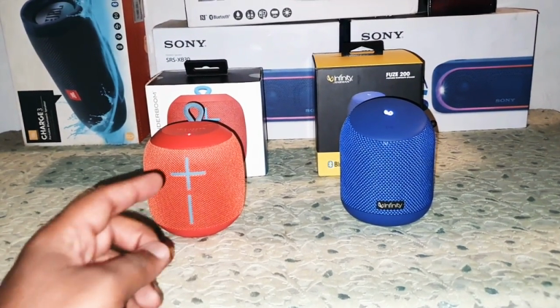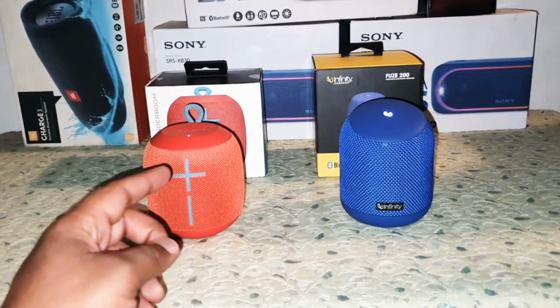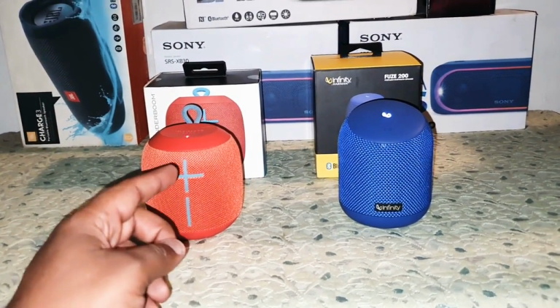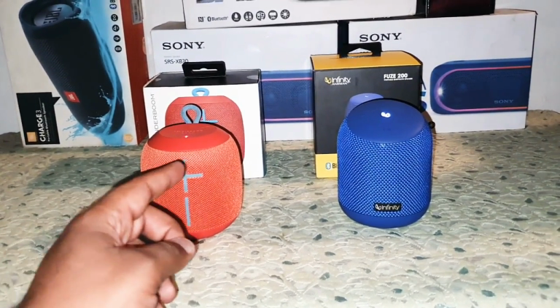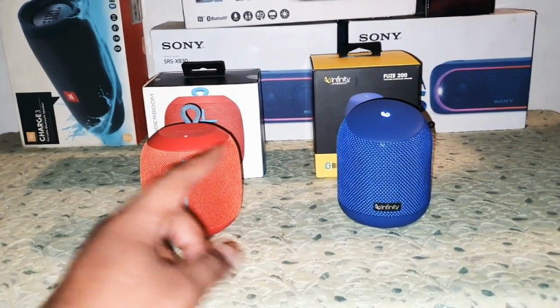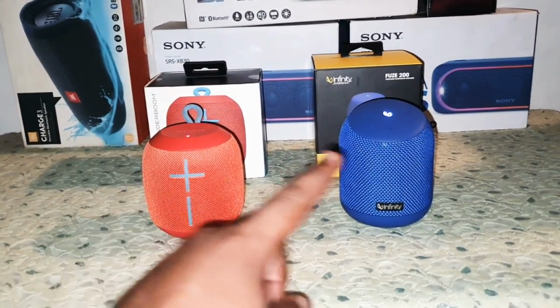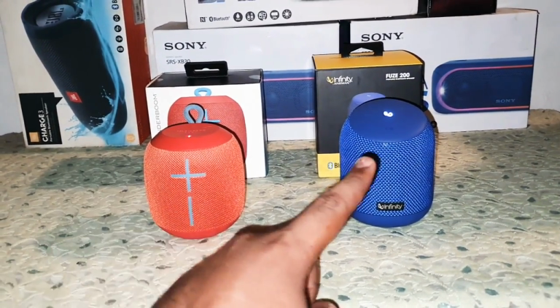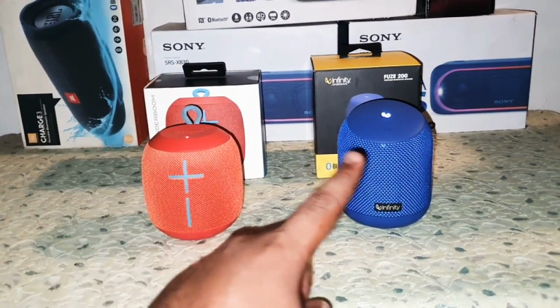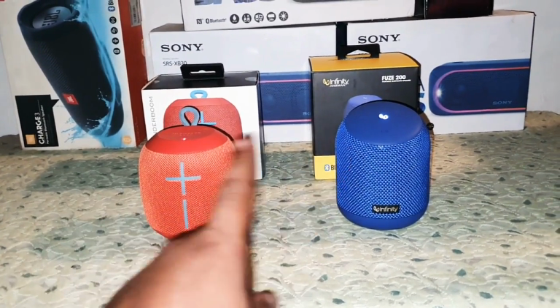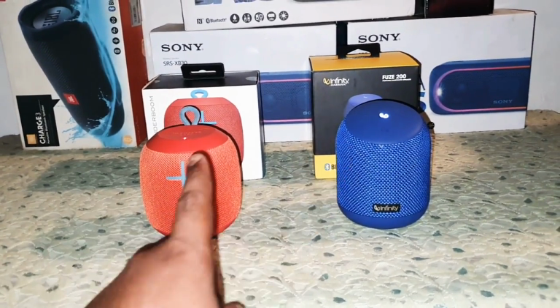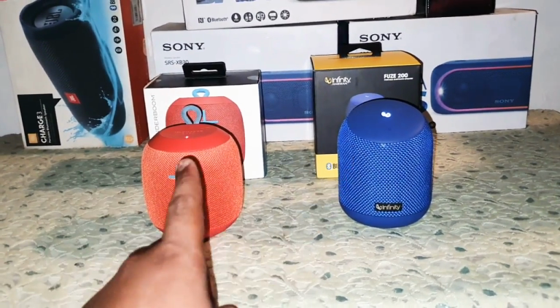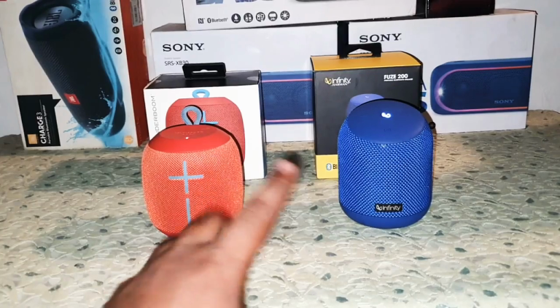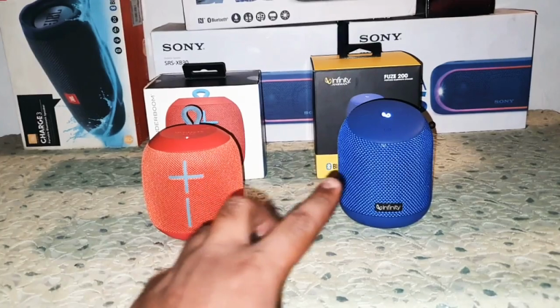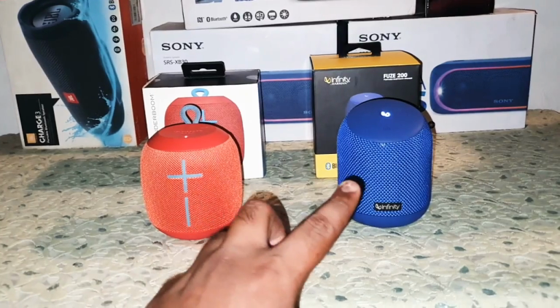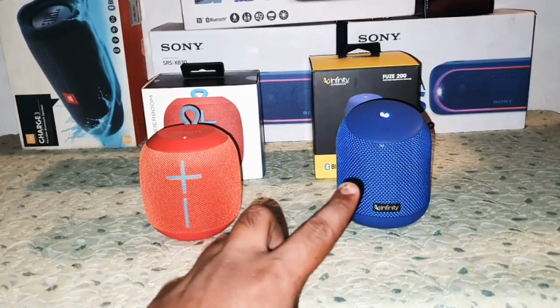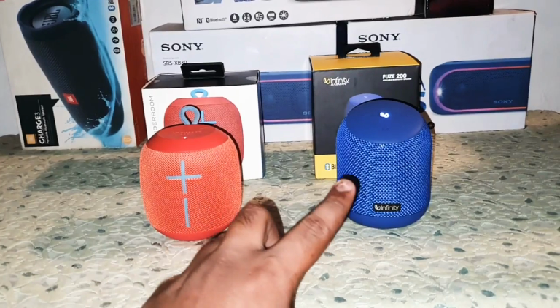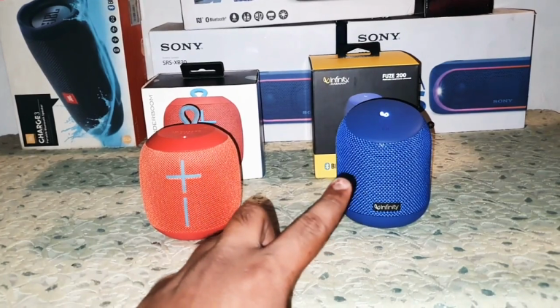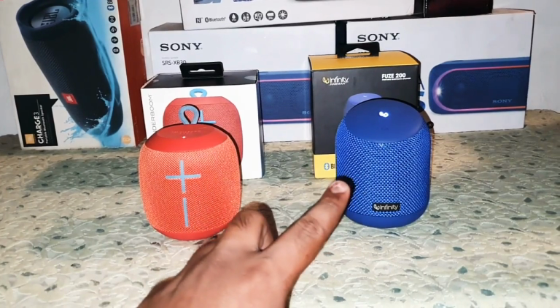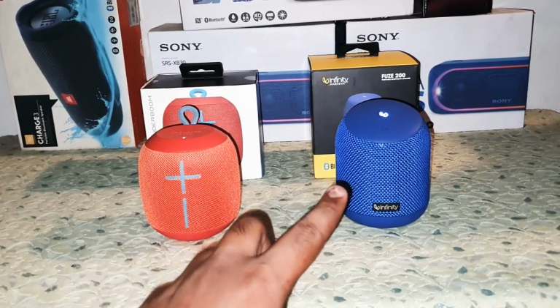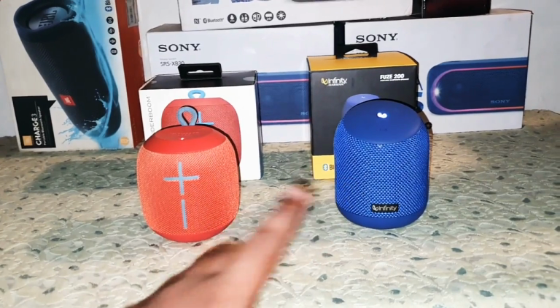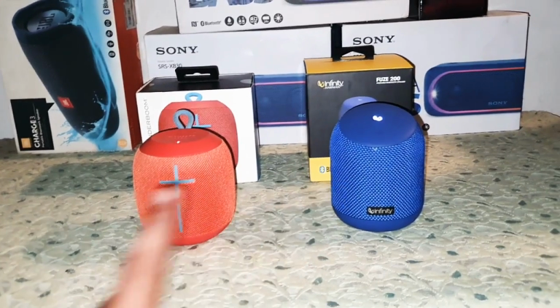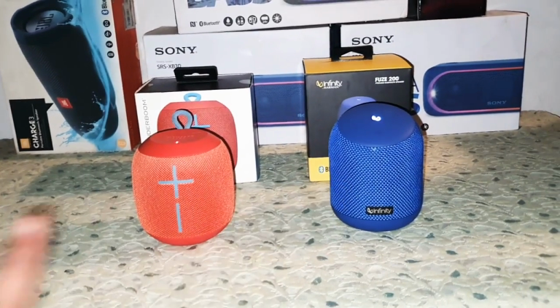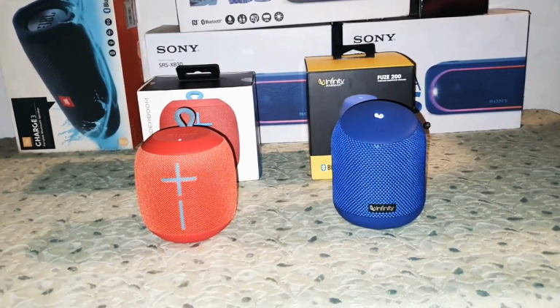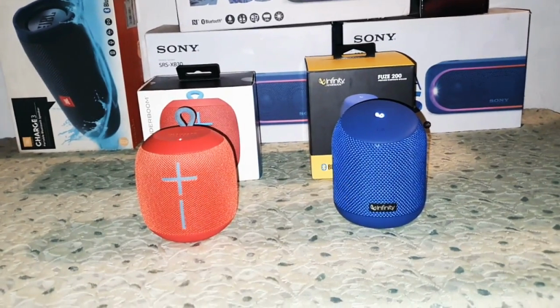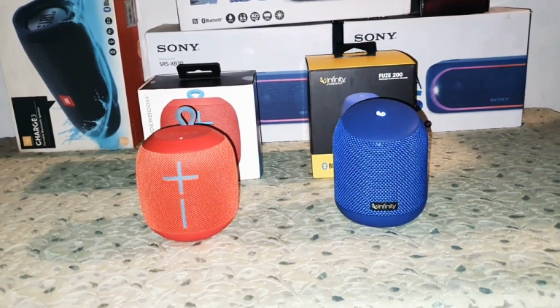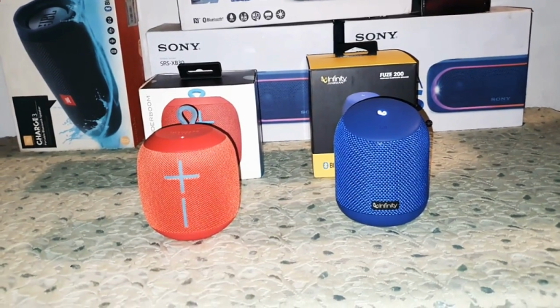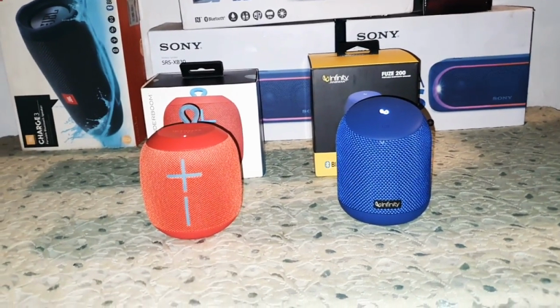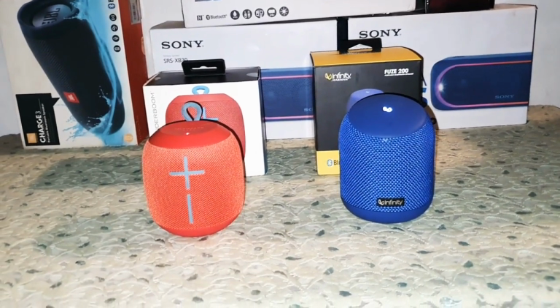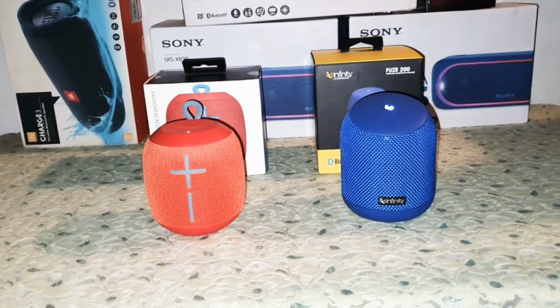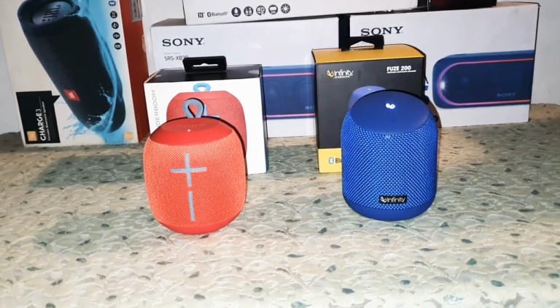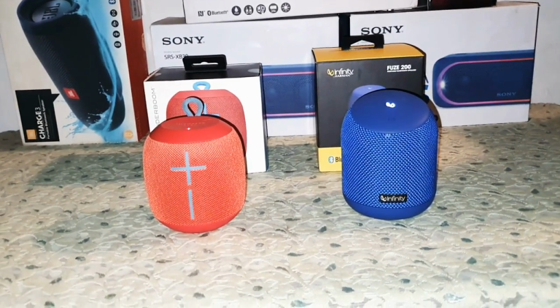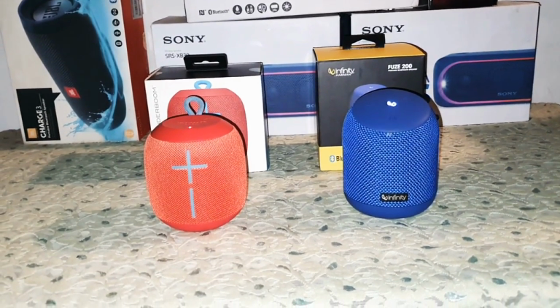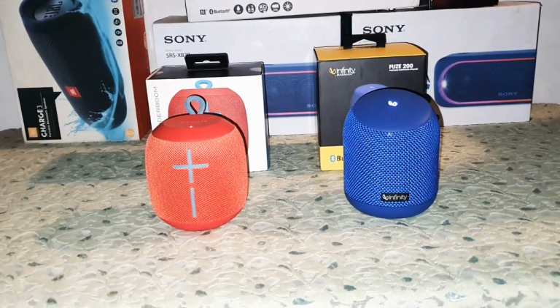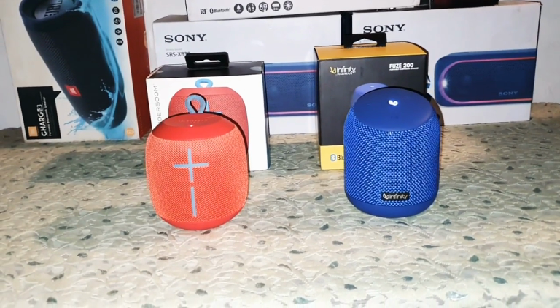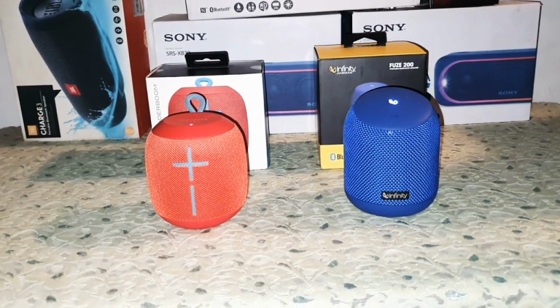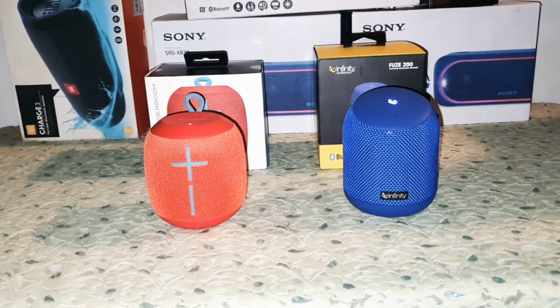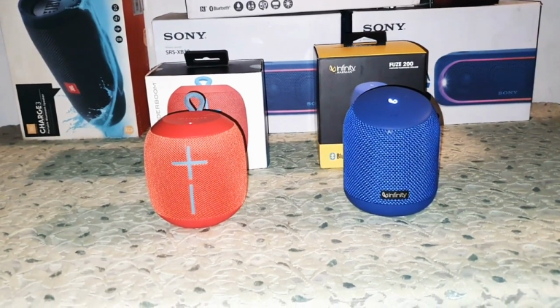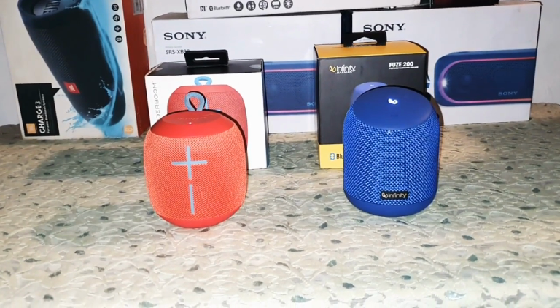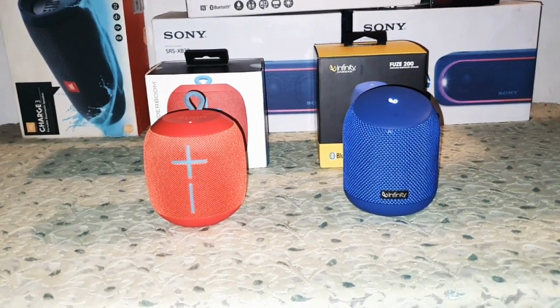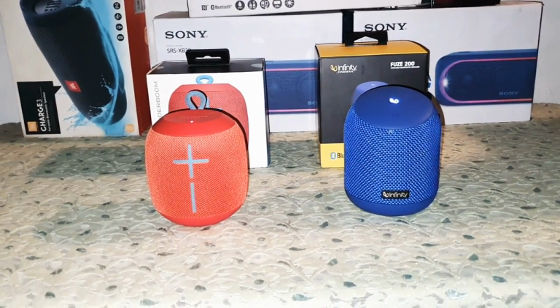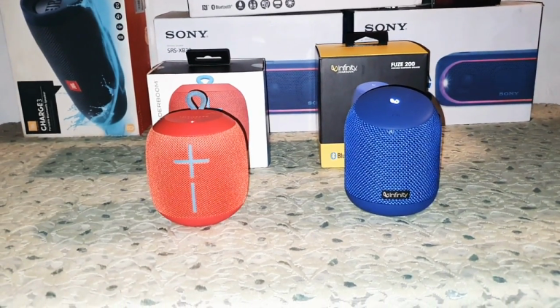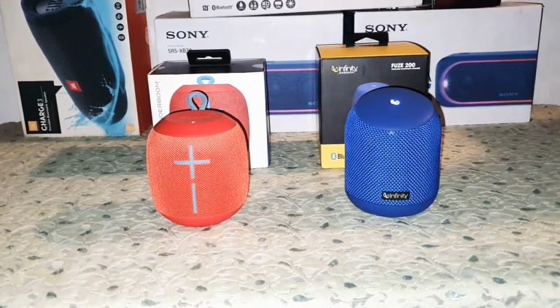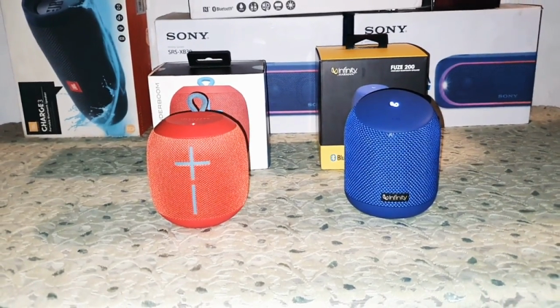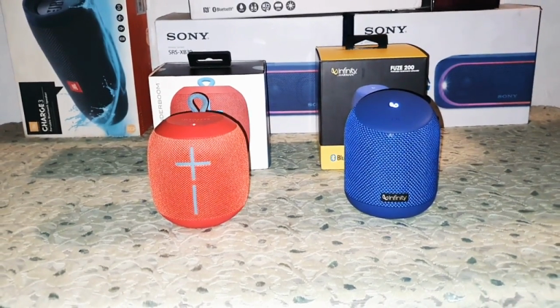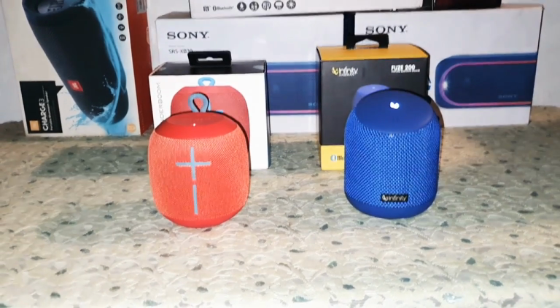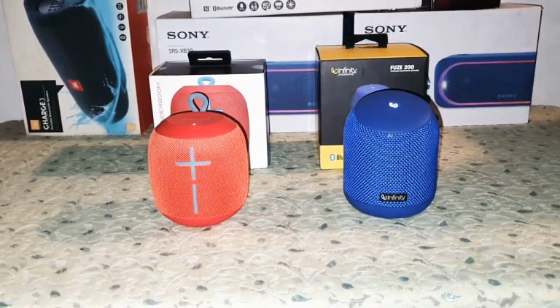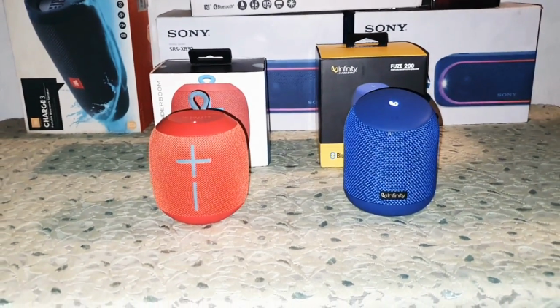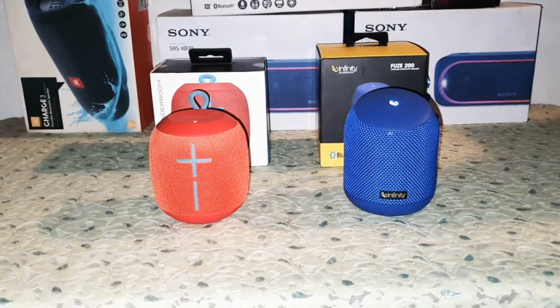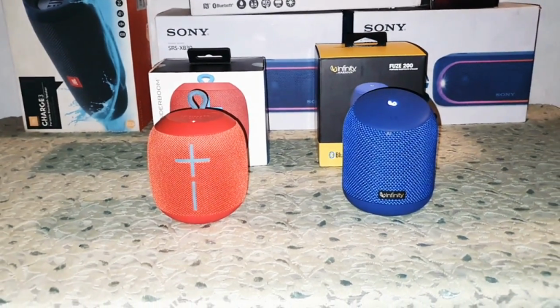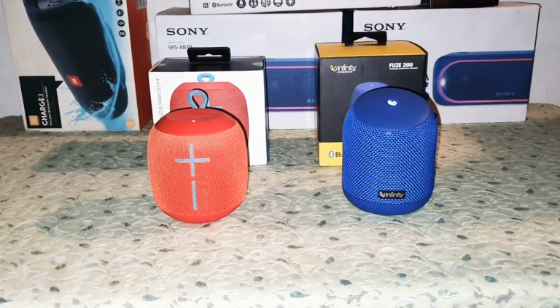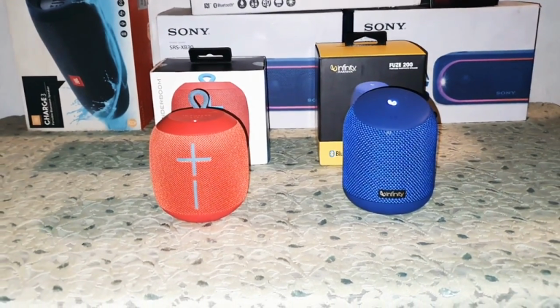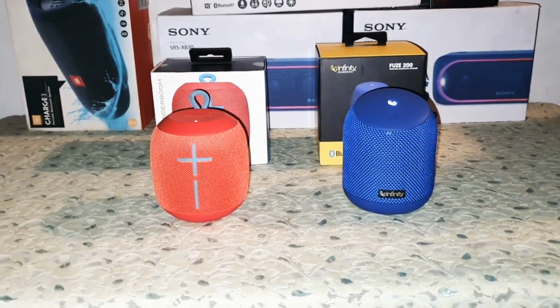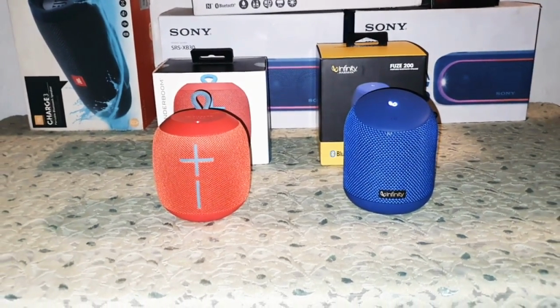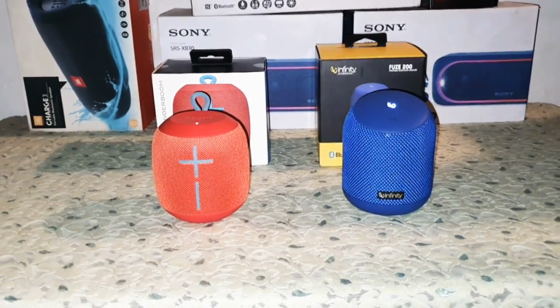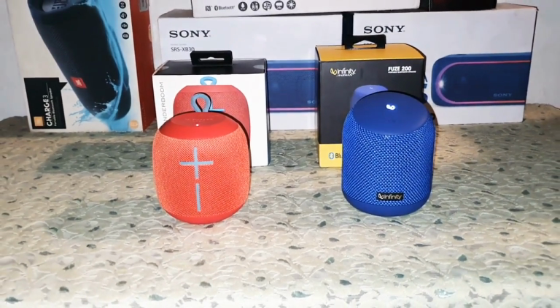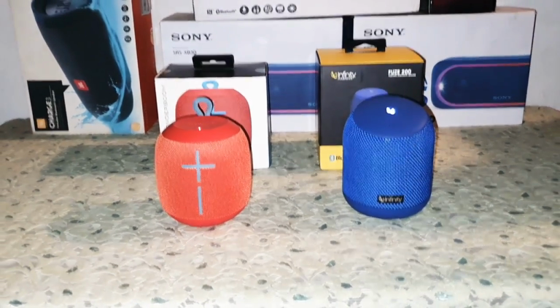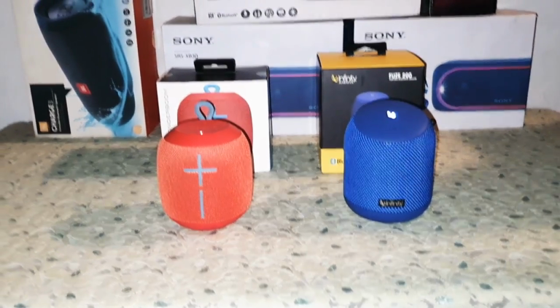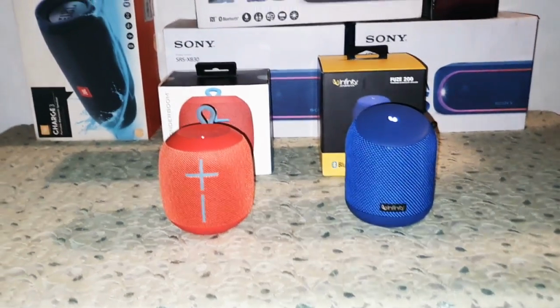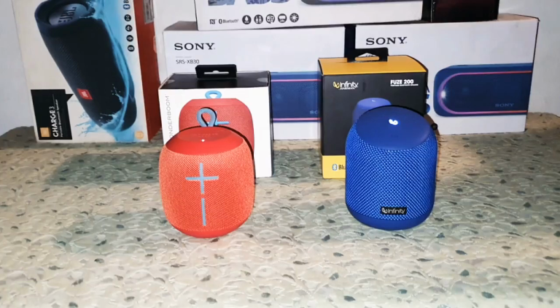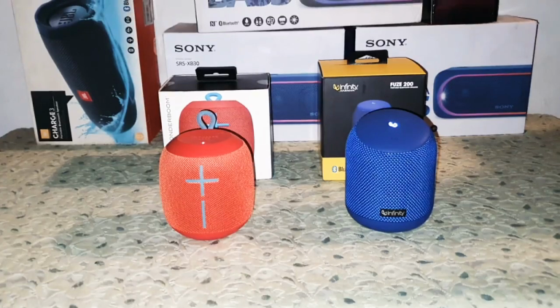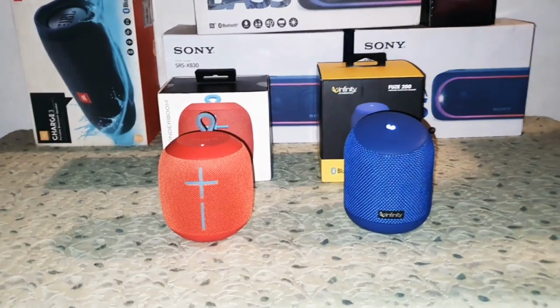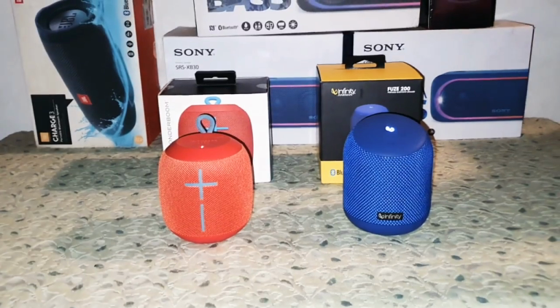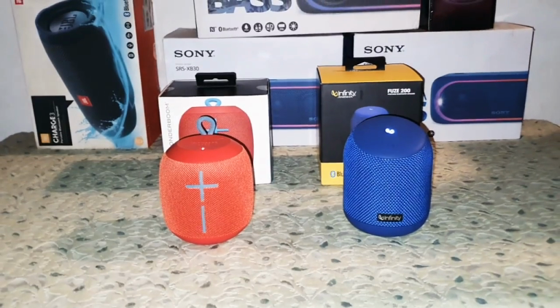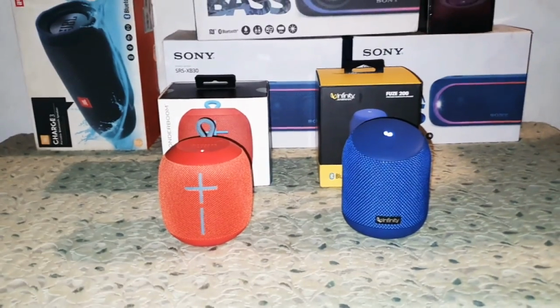I know you must be wondering which sounds better, so I won't keep you waiting much longer — let's get into the sound test.